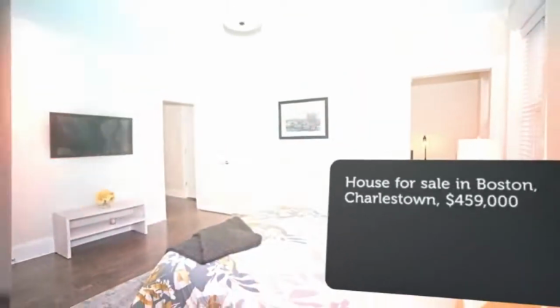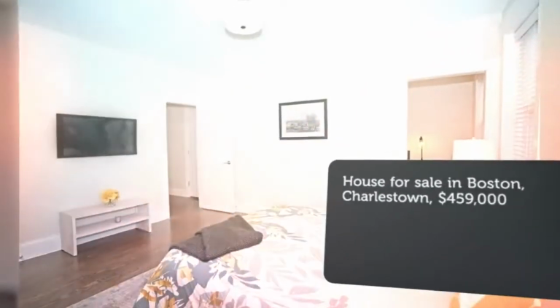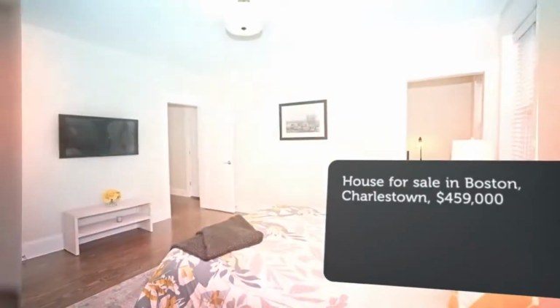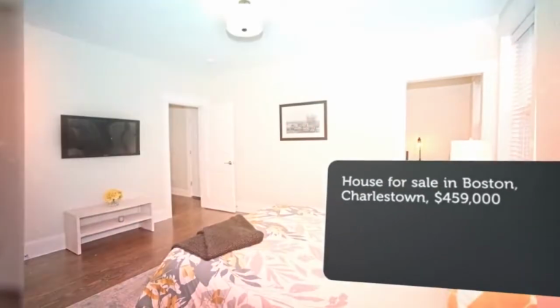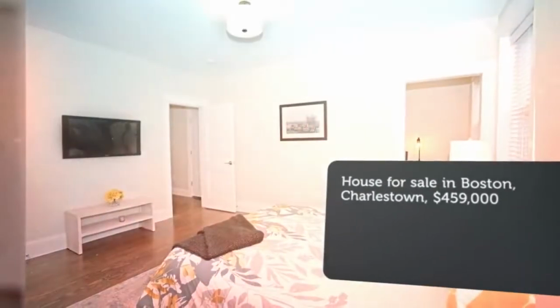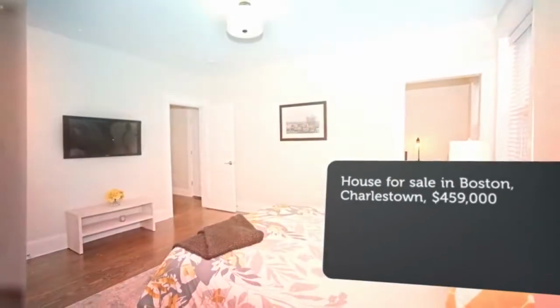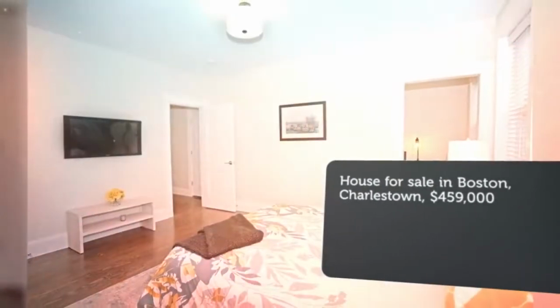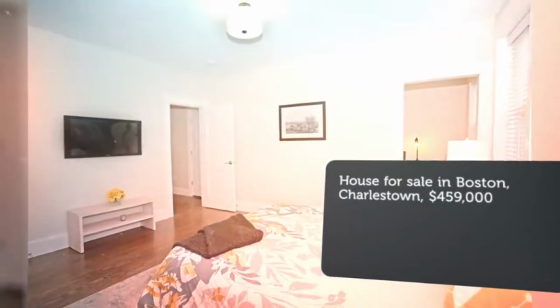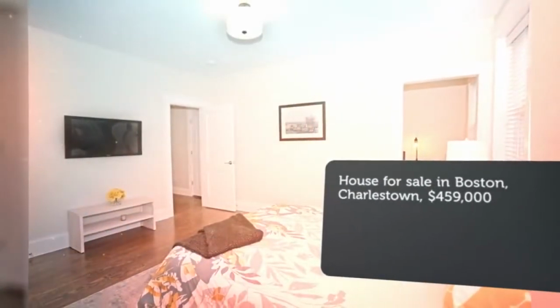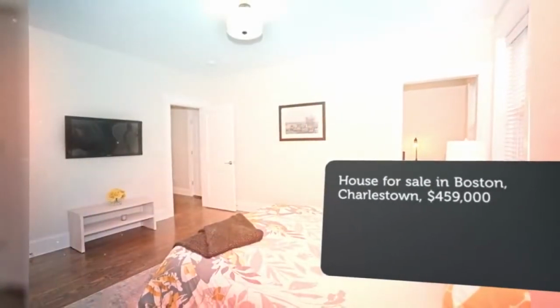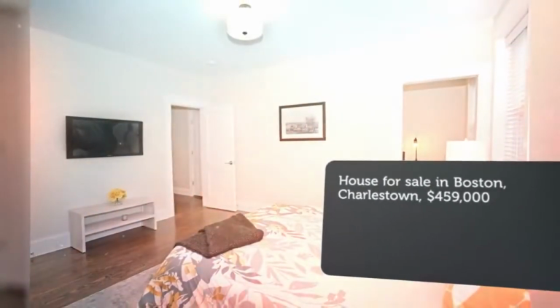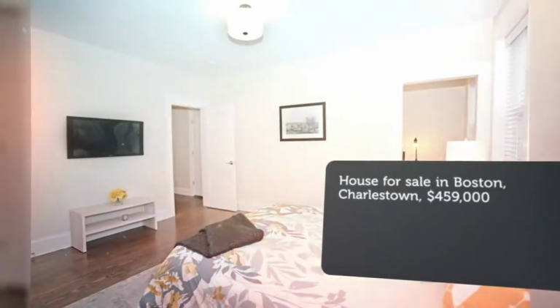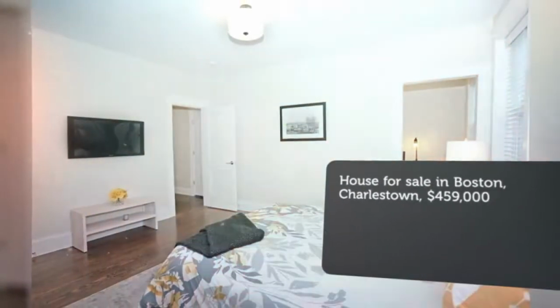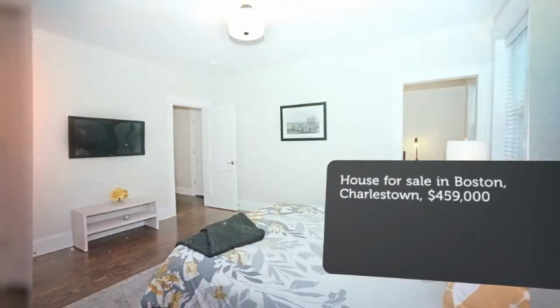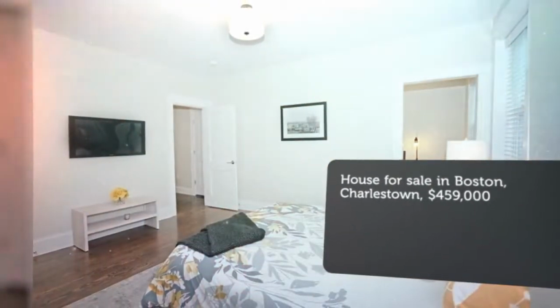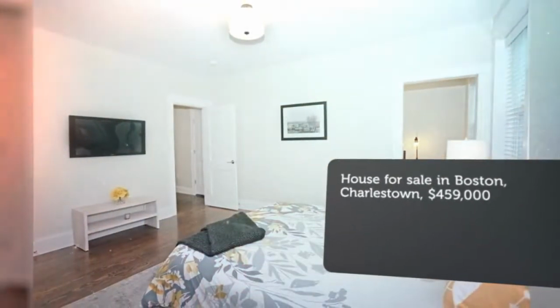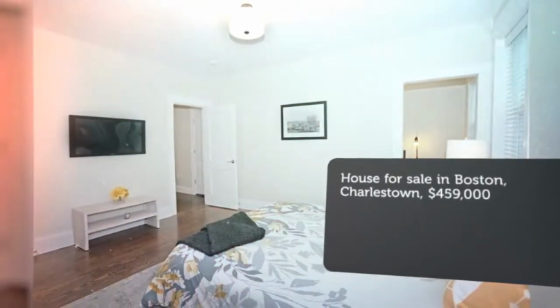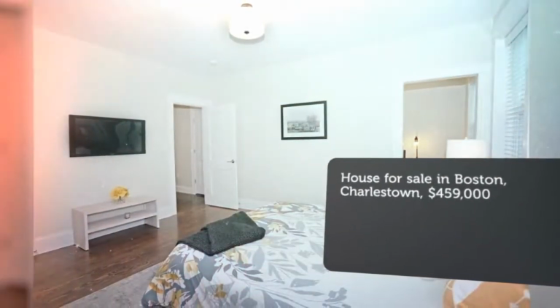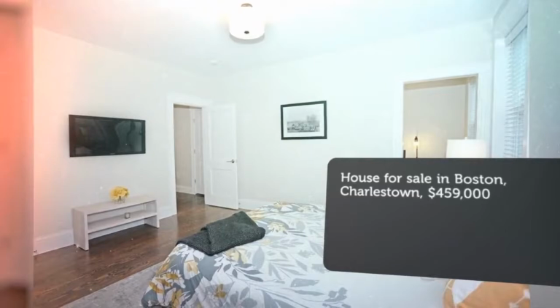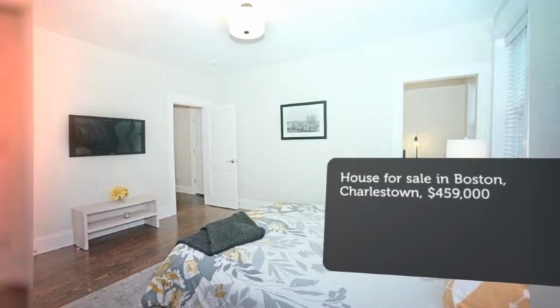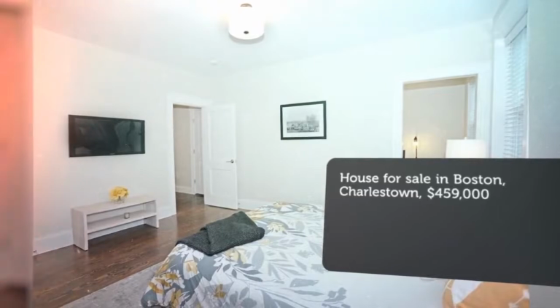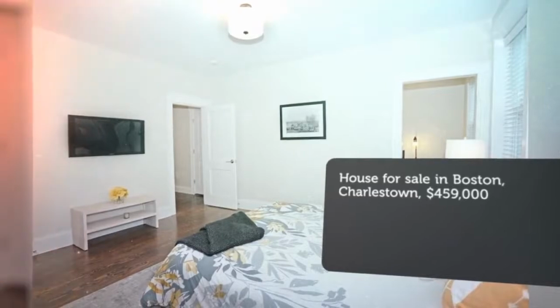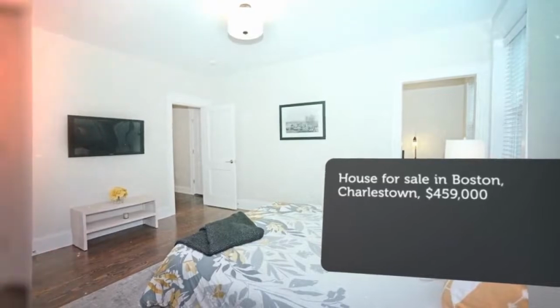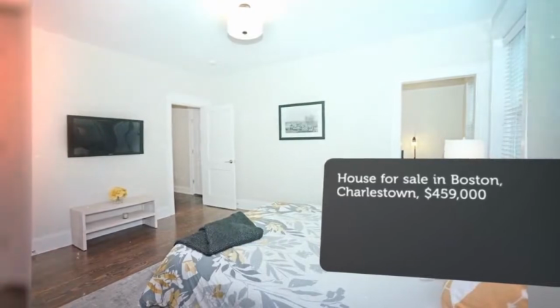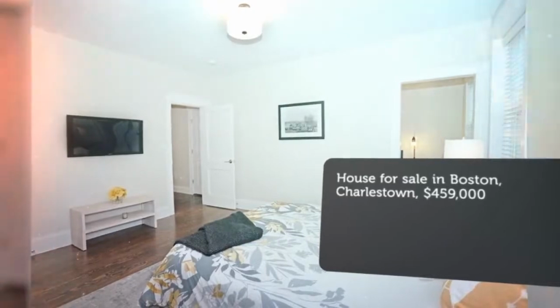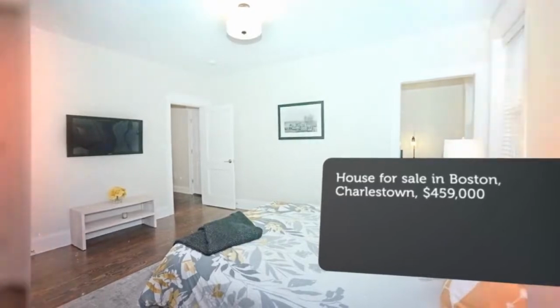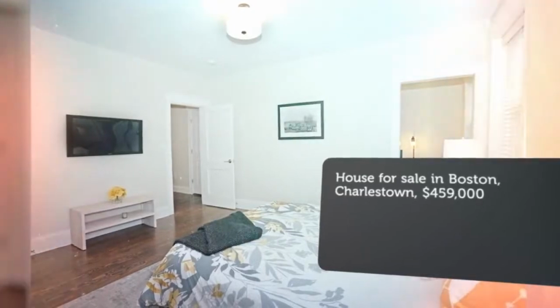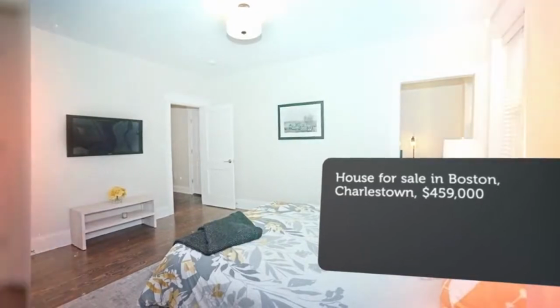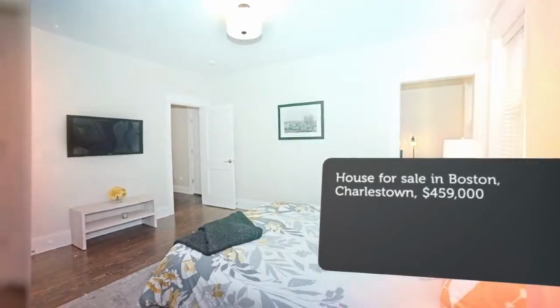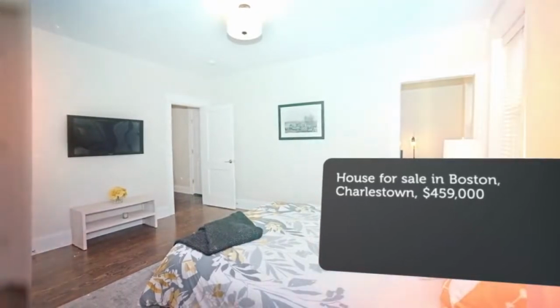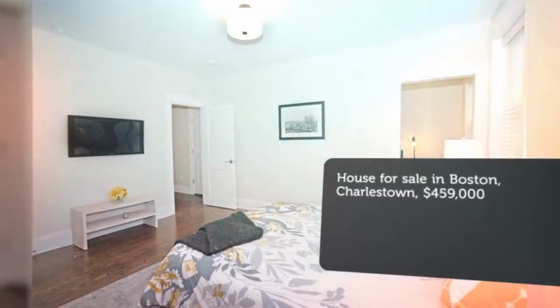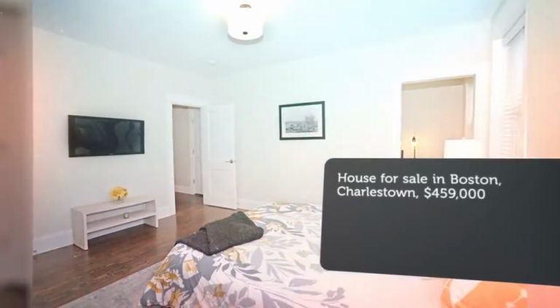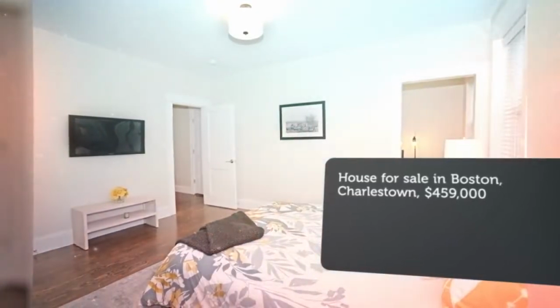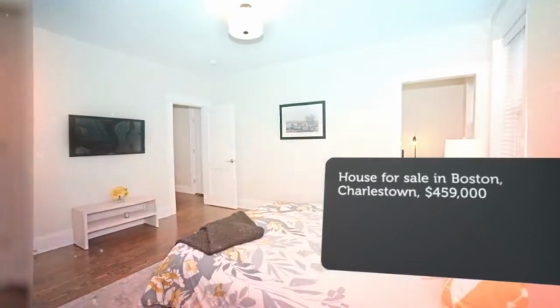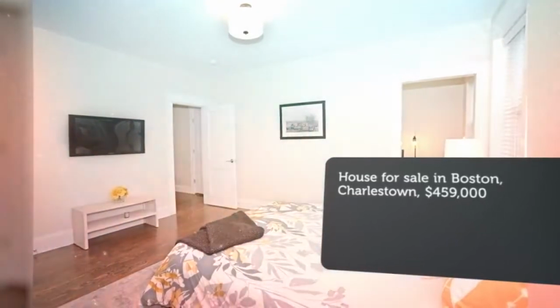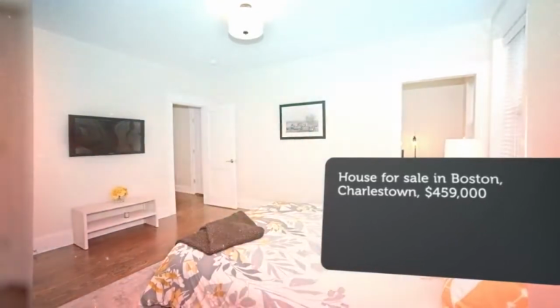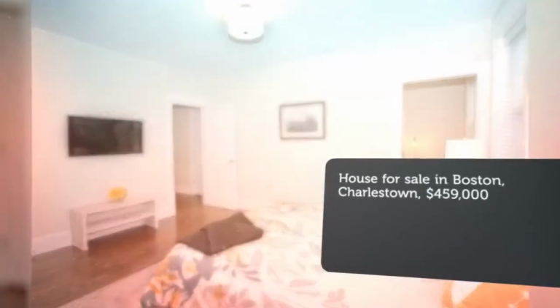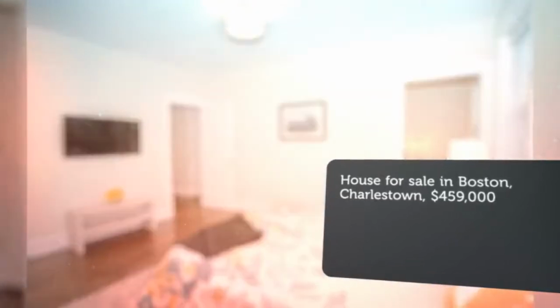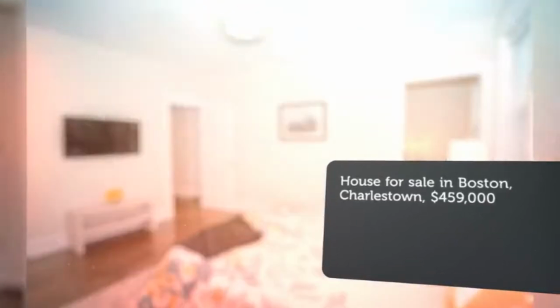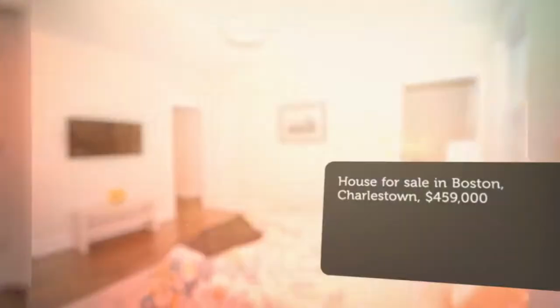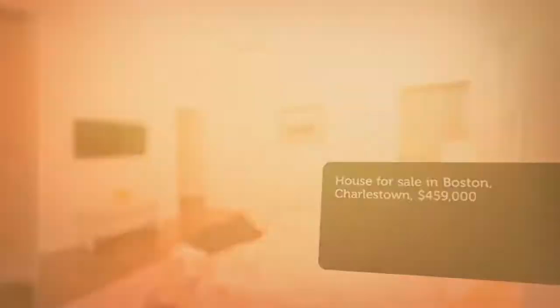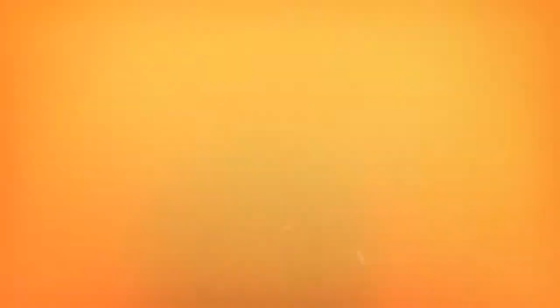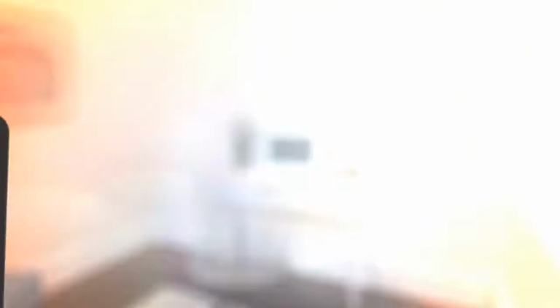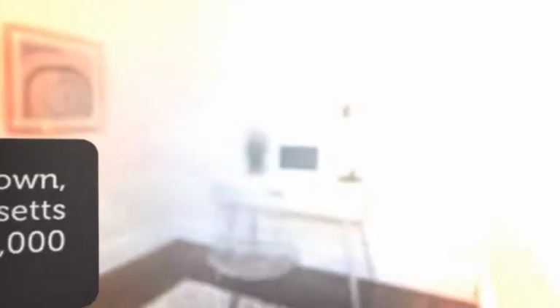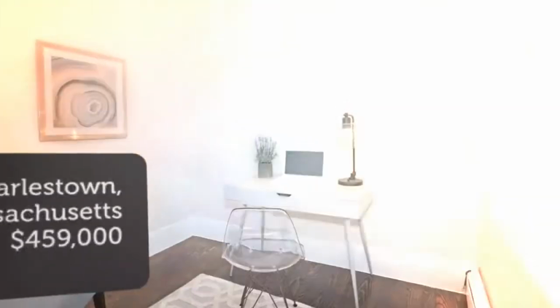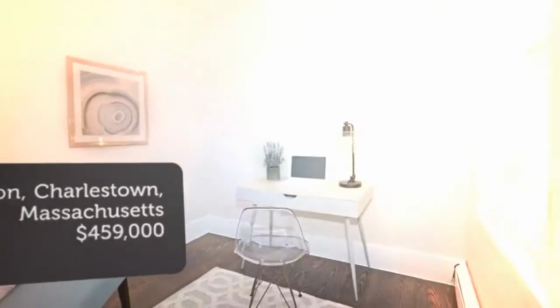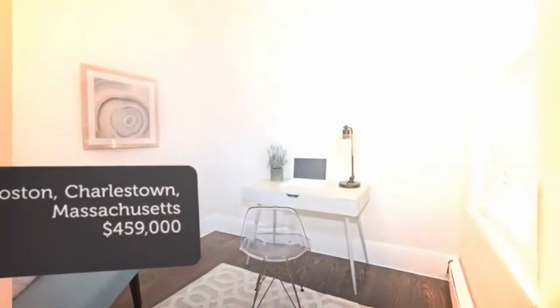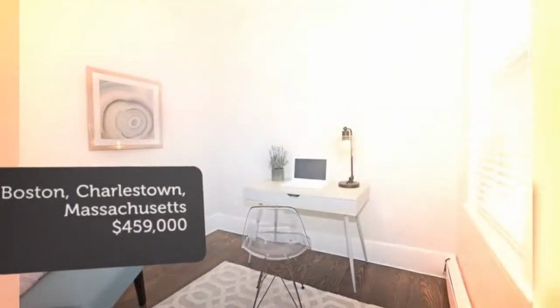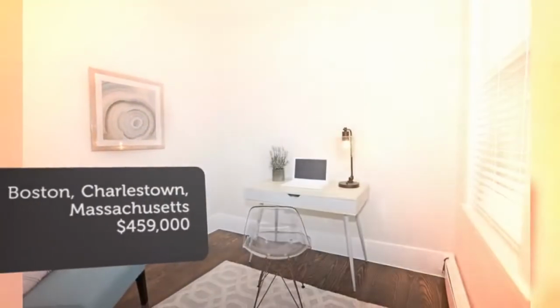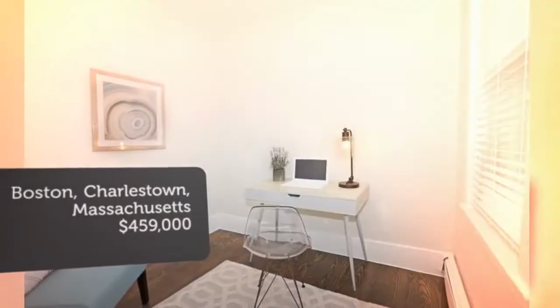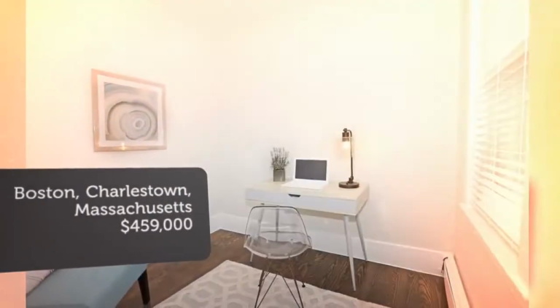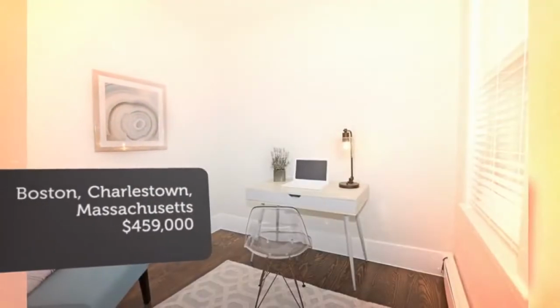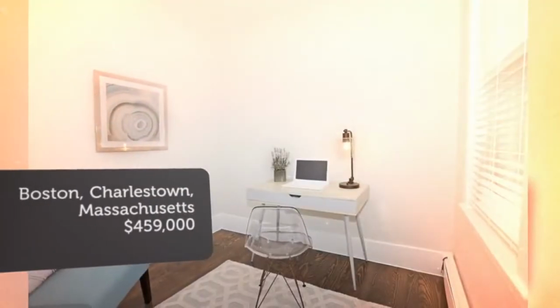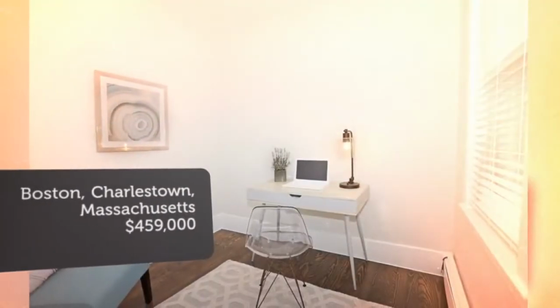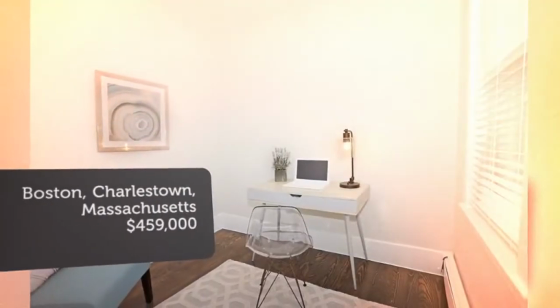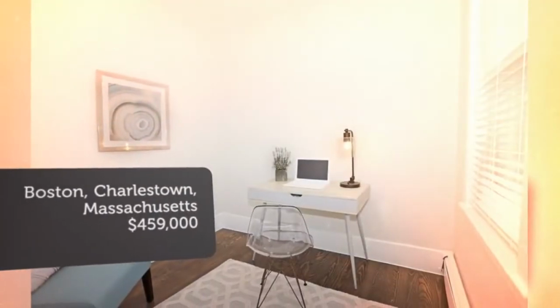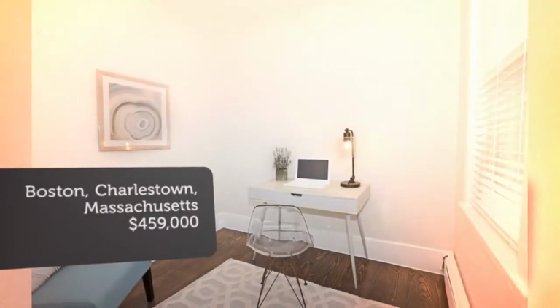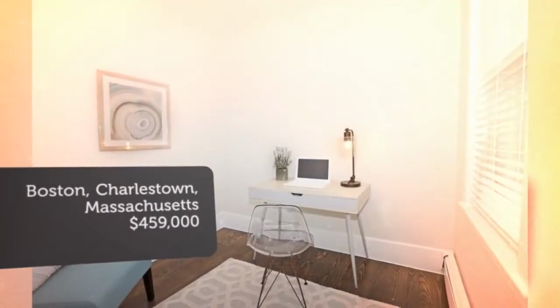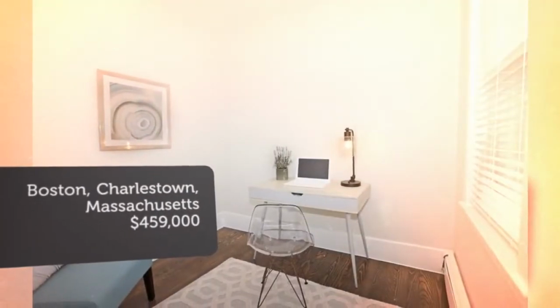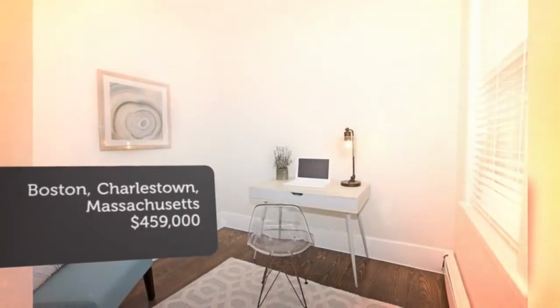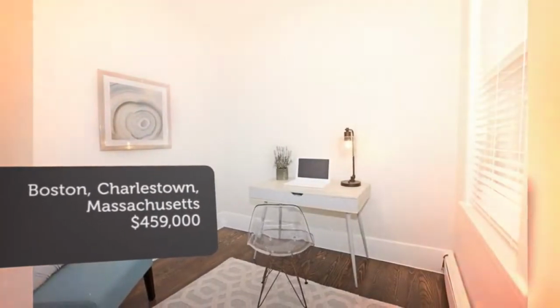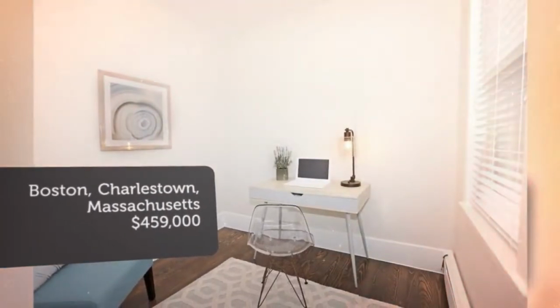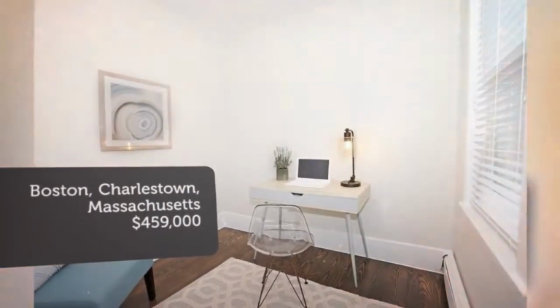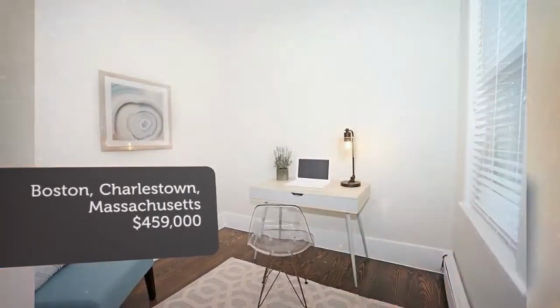White shaker cabinets, beveled subway tile backsplash, stainless steel appliances, plus a walk-in pantry.